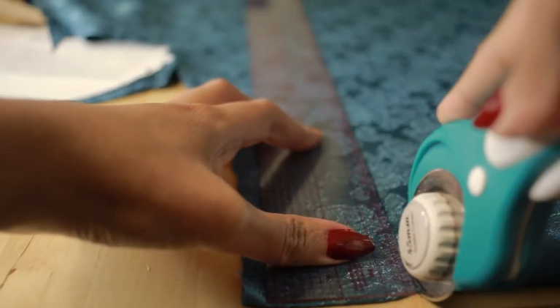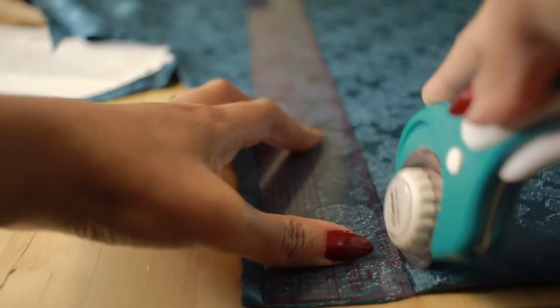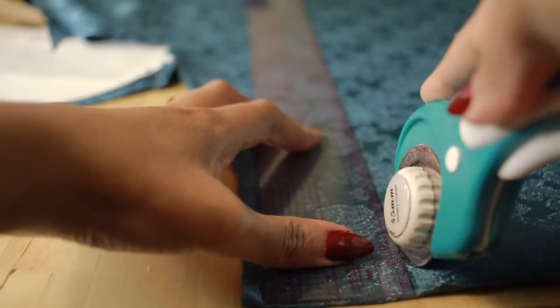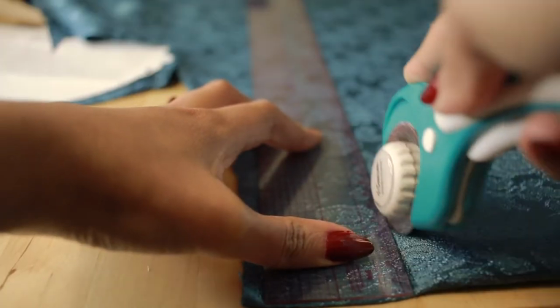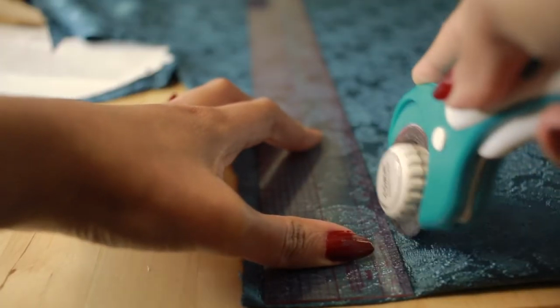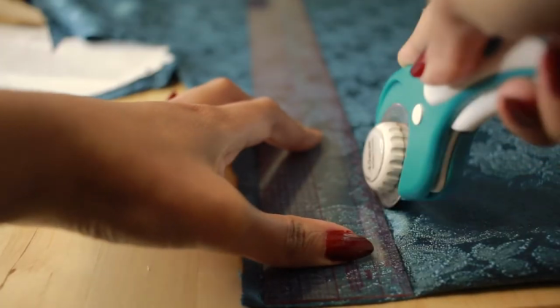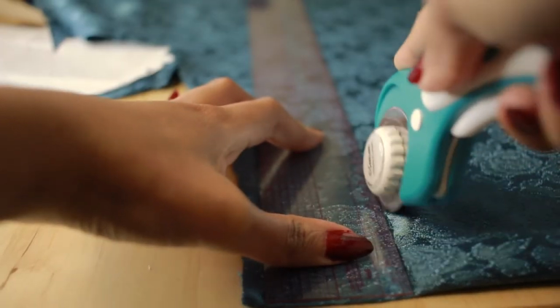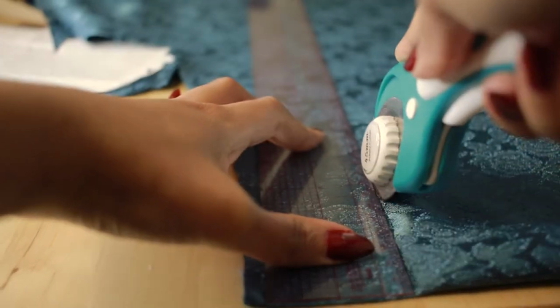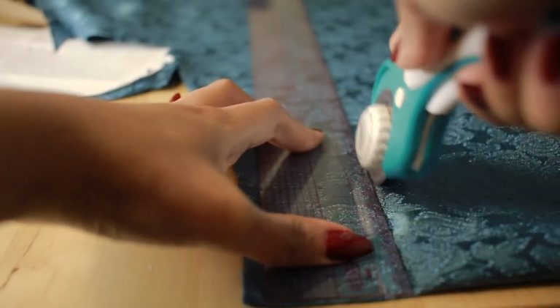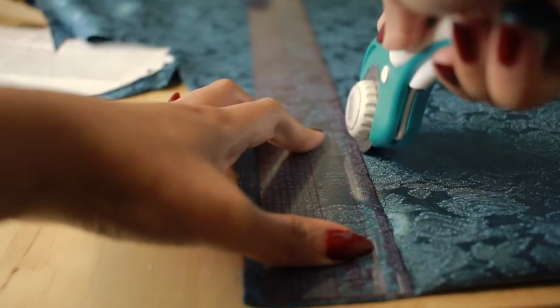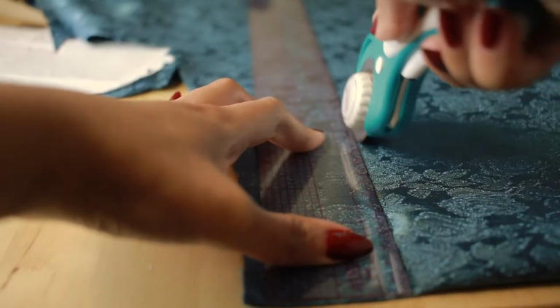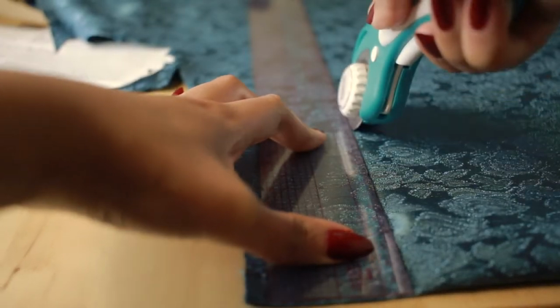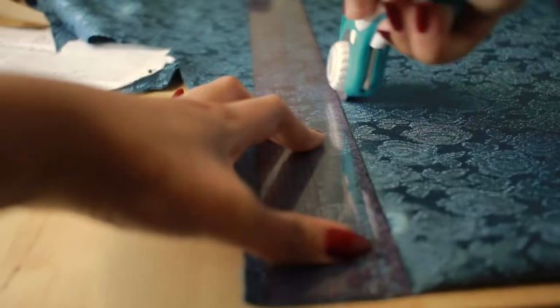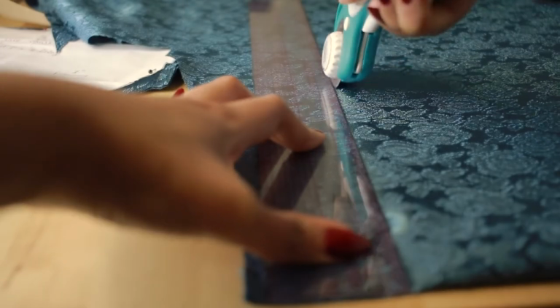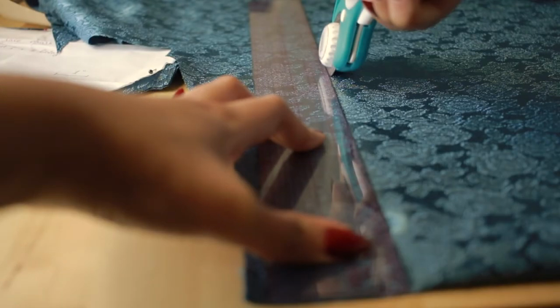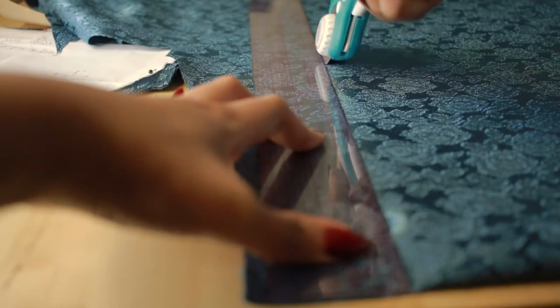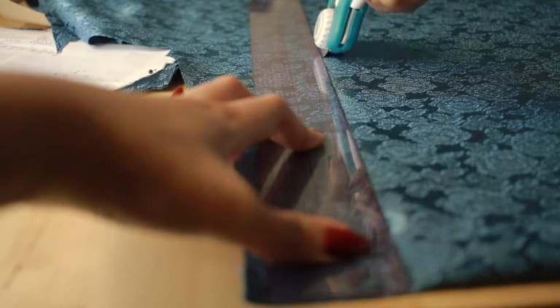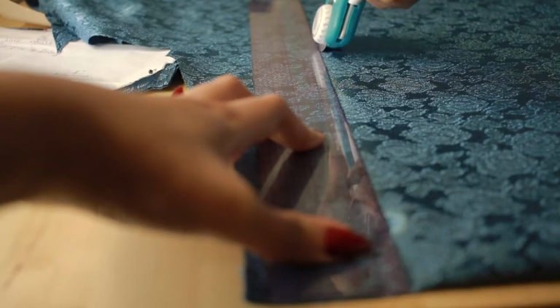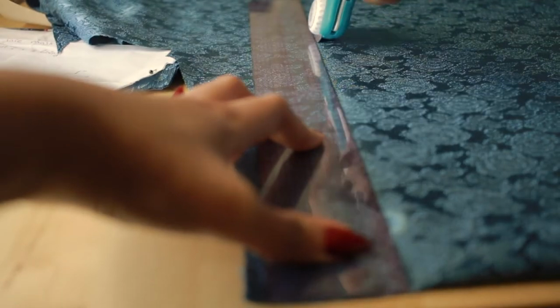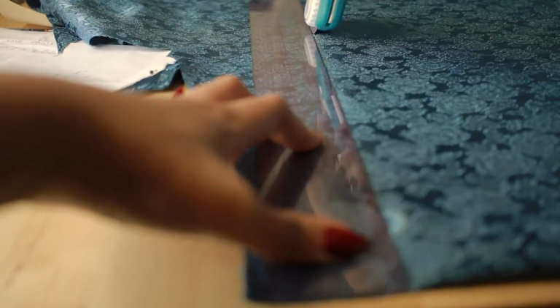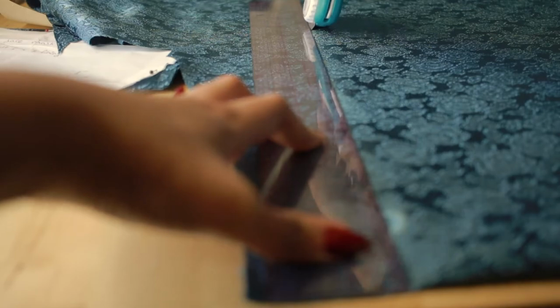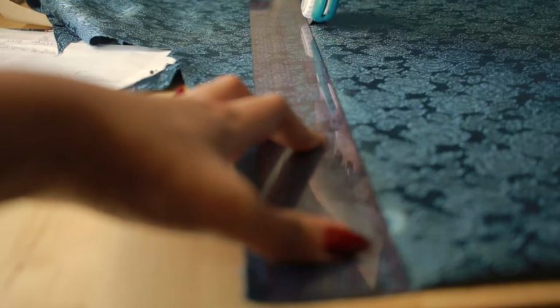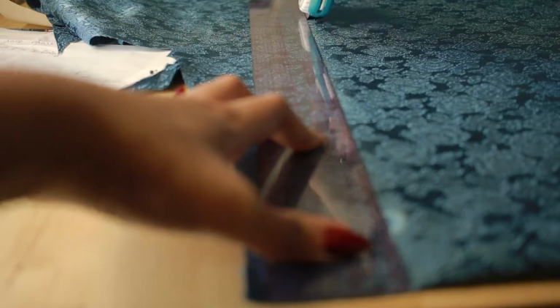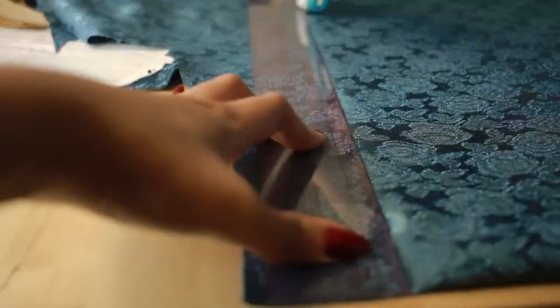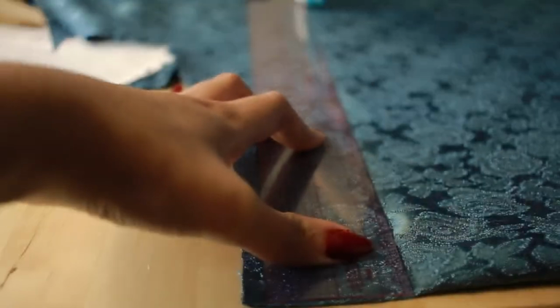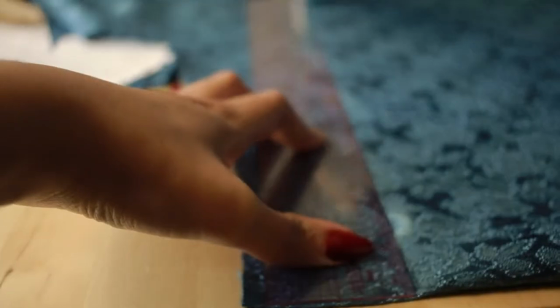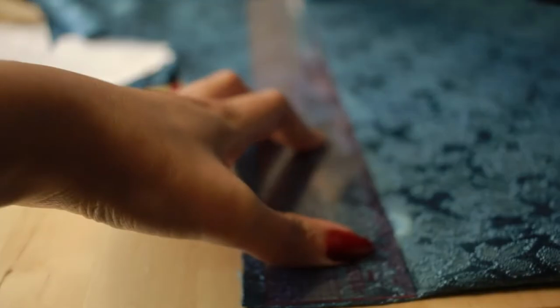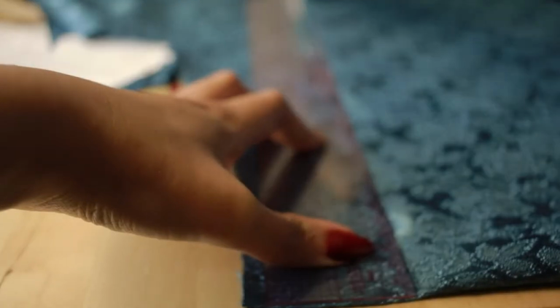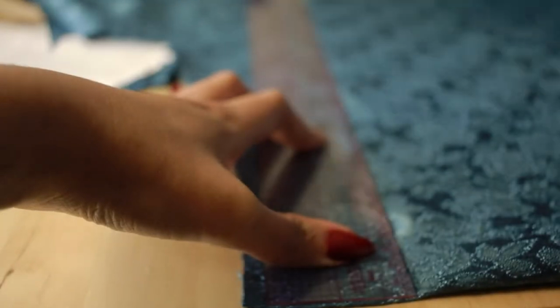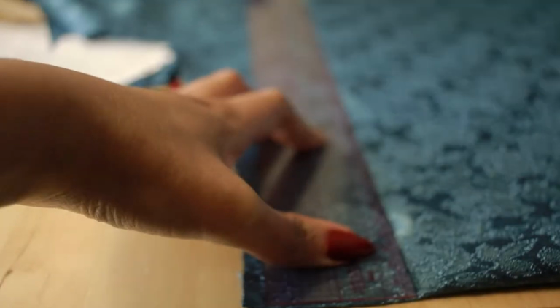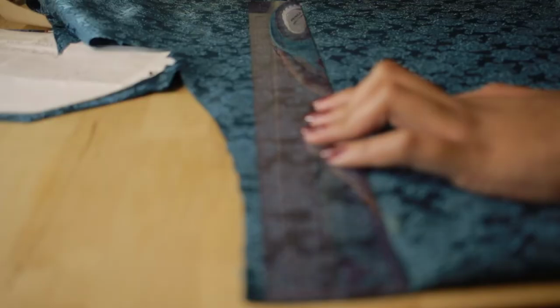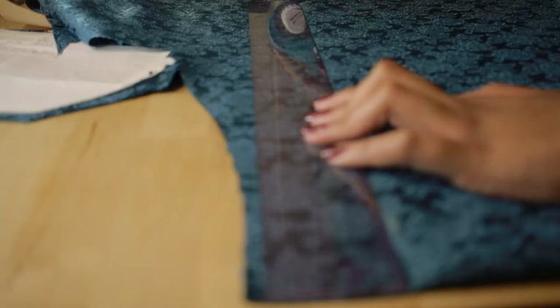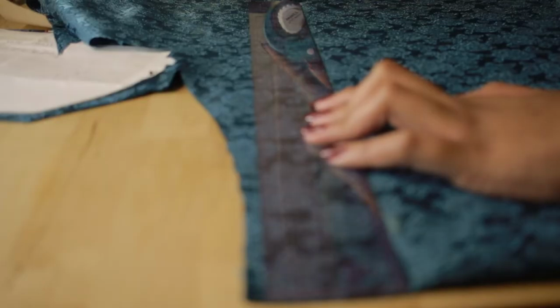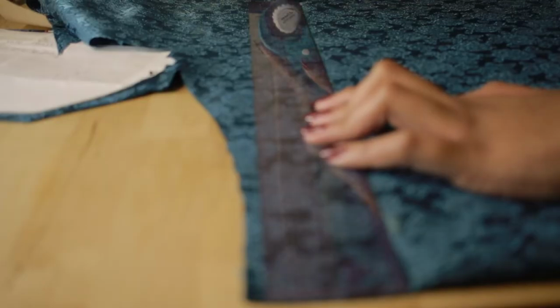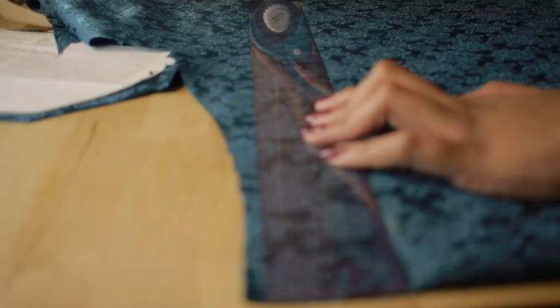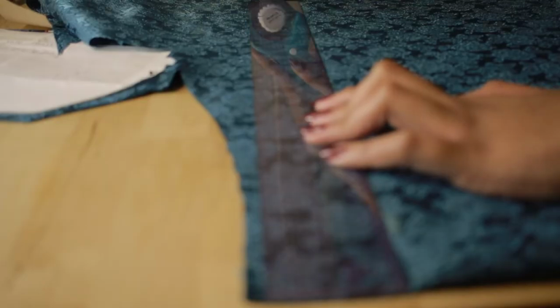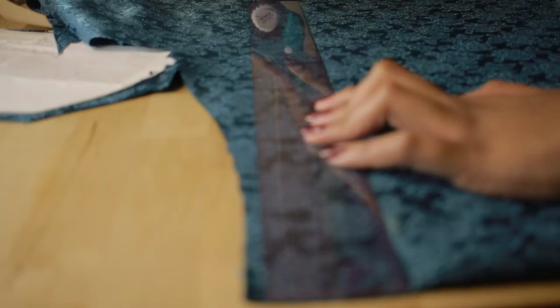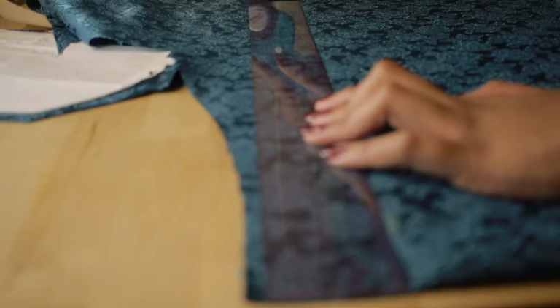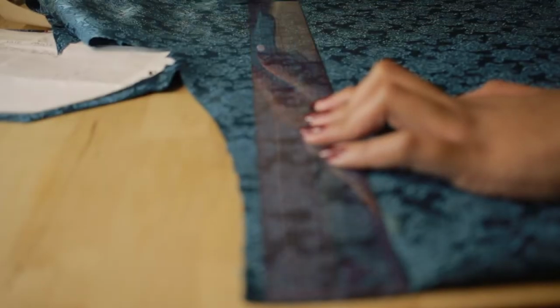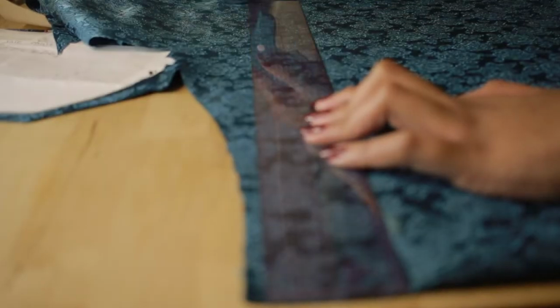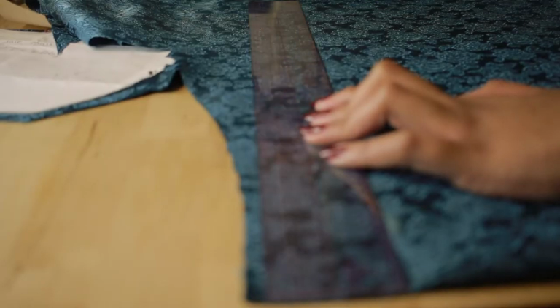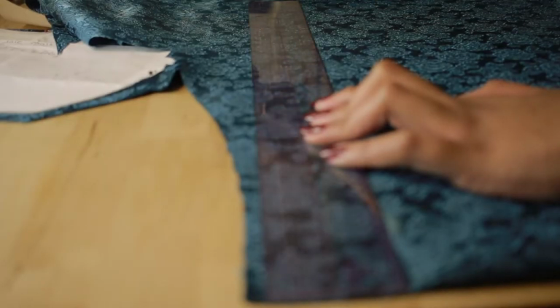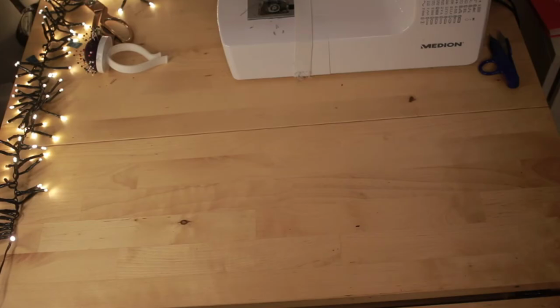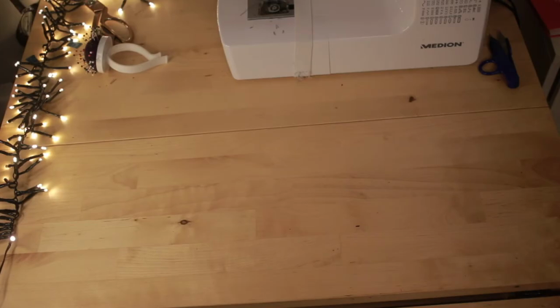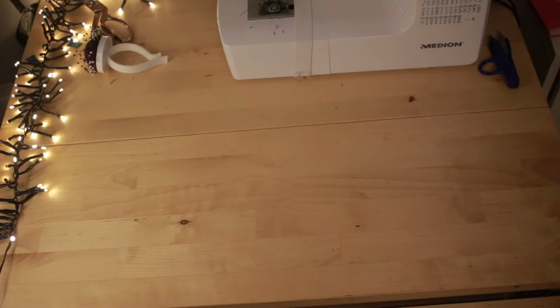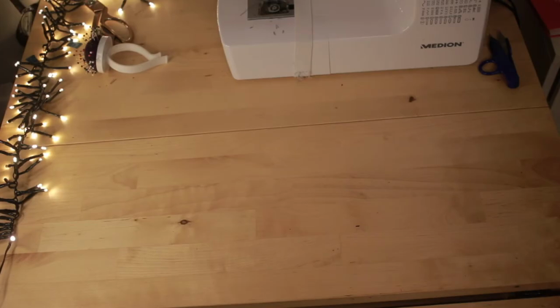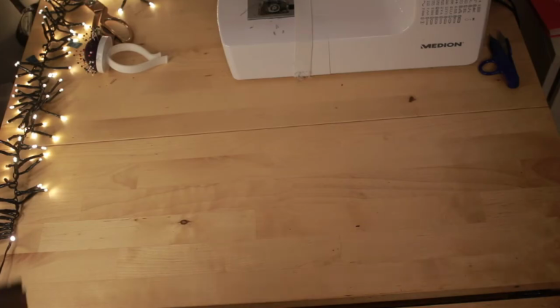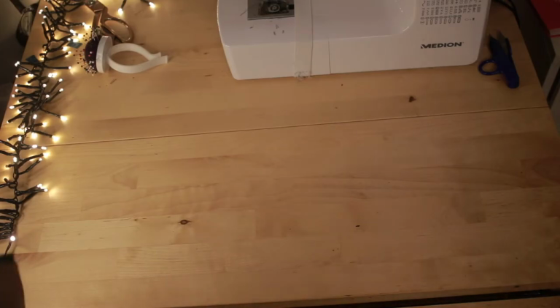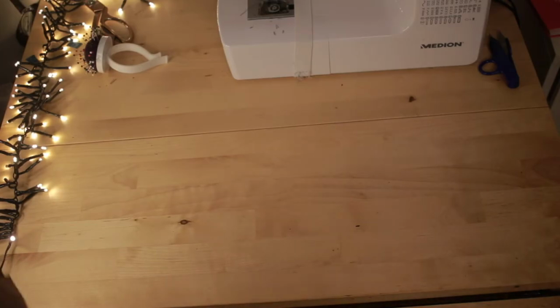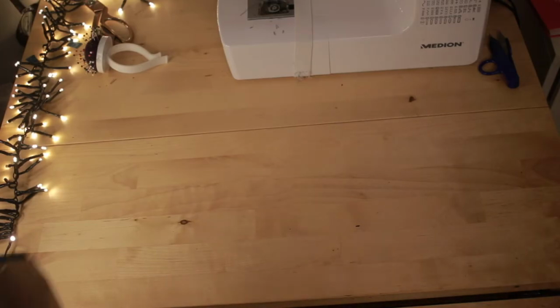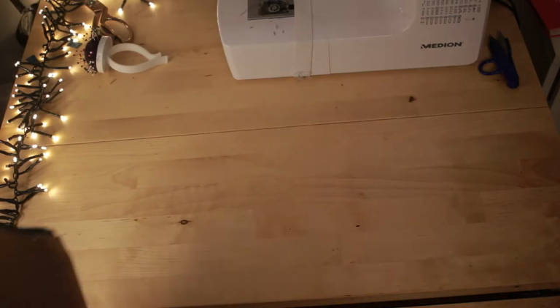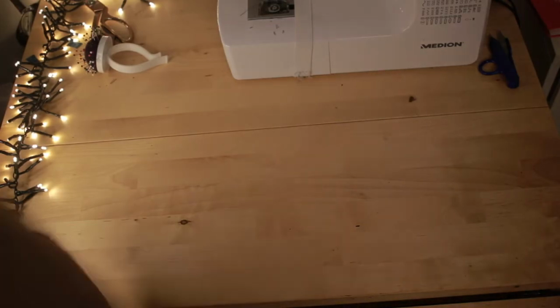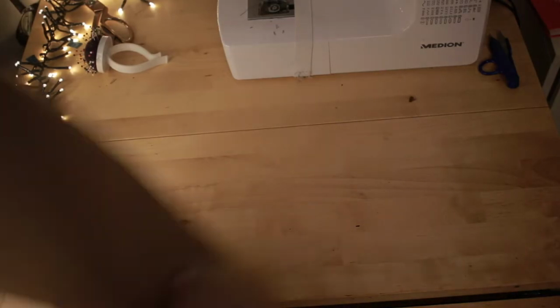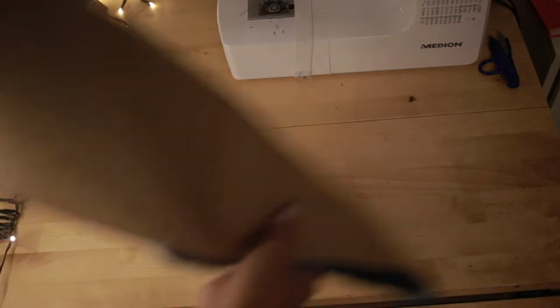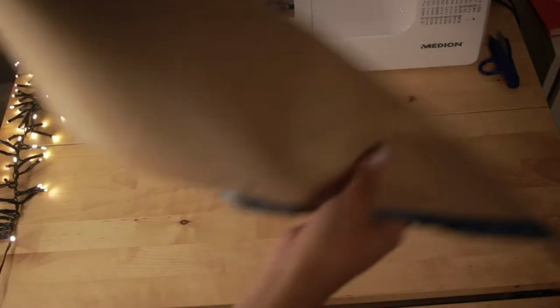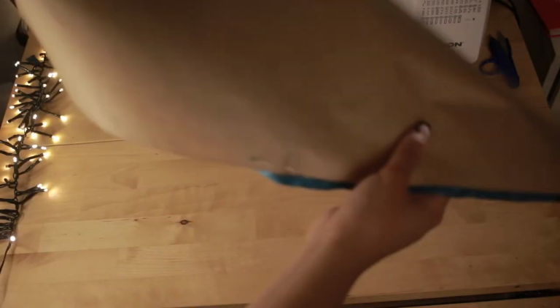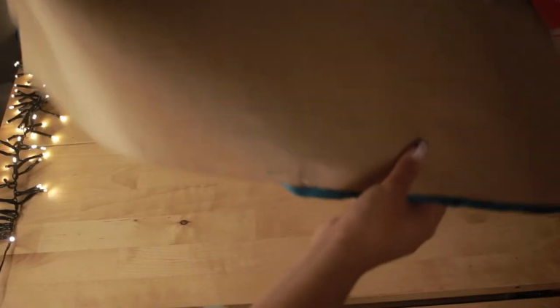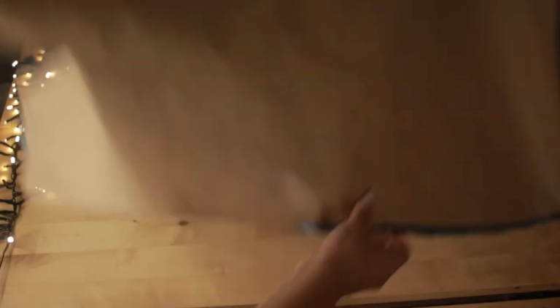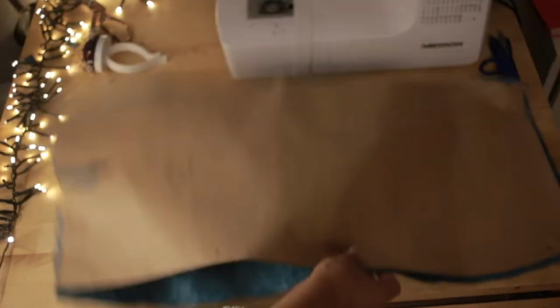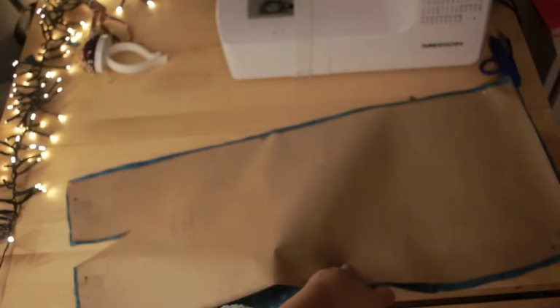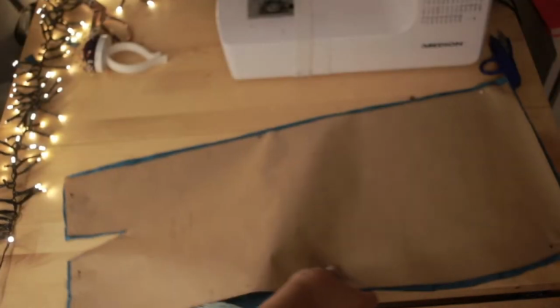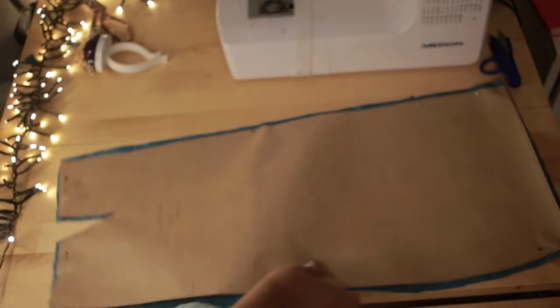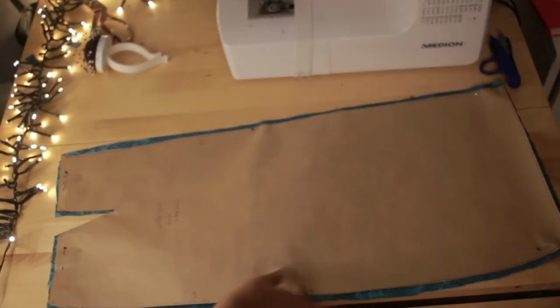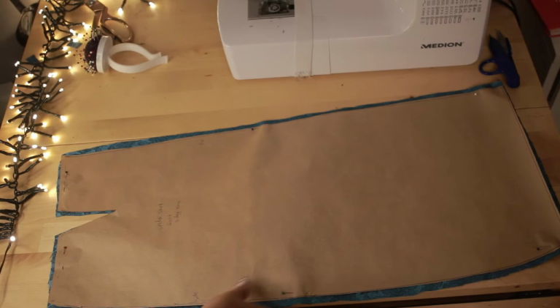I later on changed the sleeve strap. Because I'm not a big fan of sleeveless dresses, I made a shawl style sleeve.